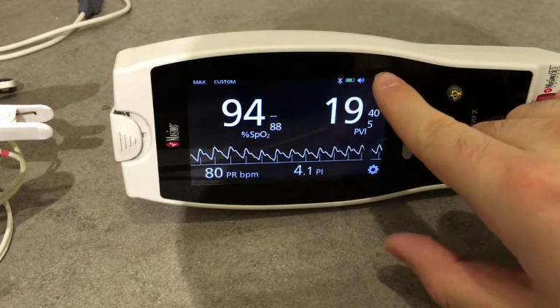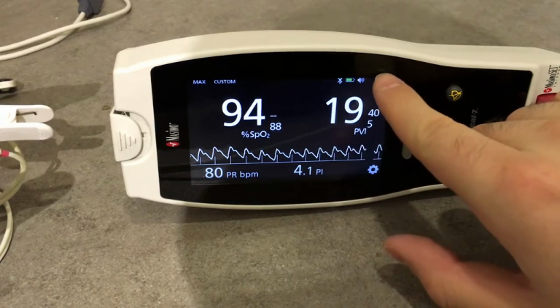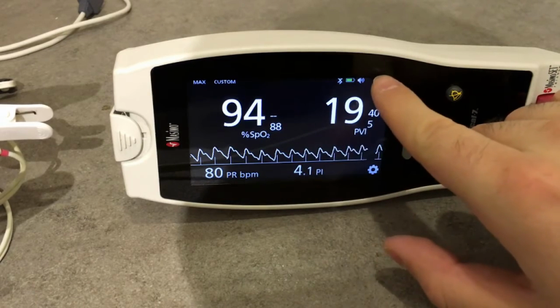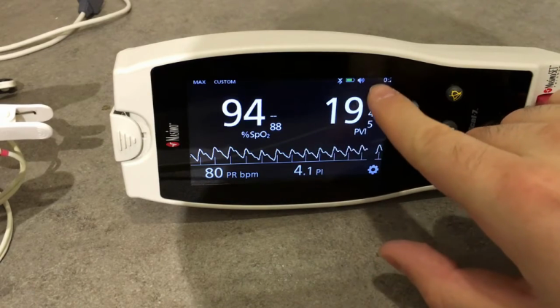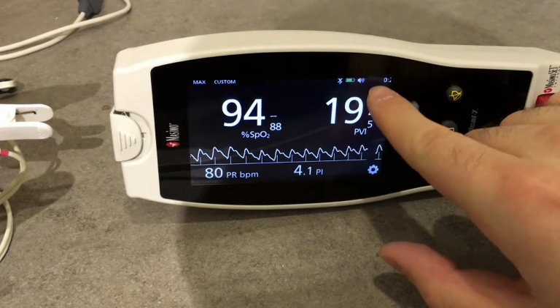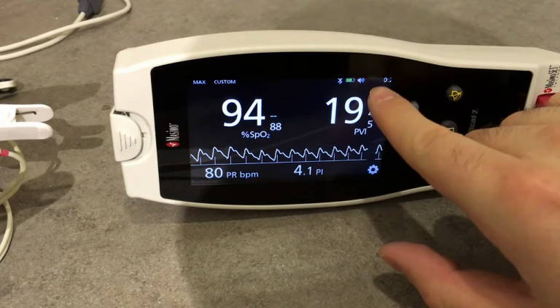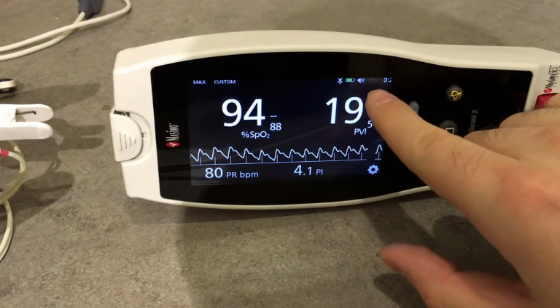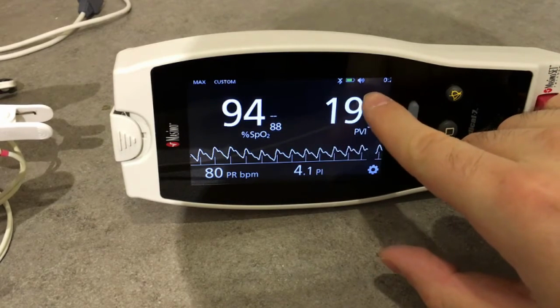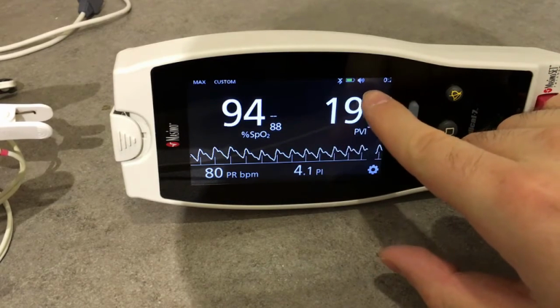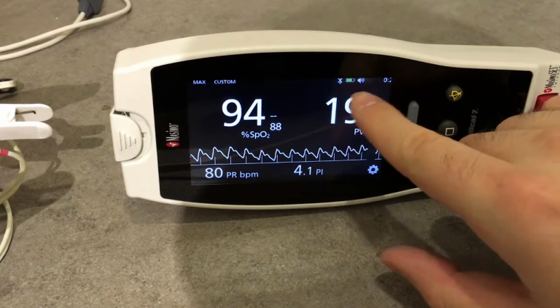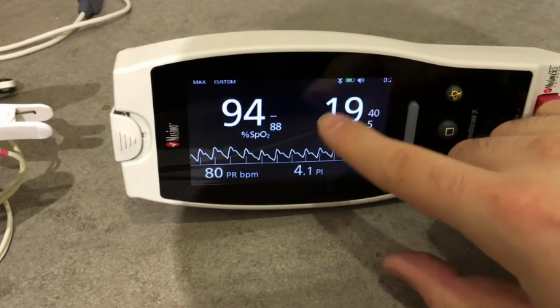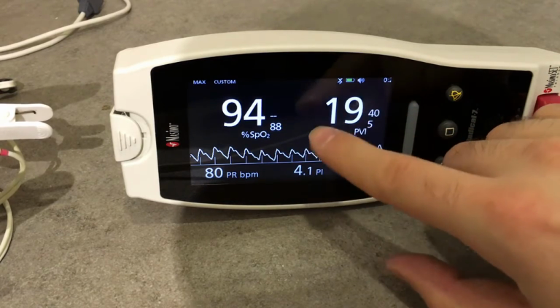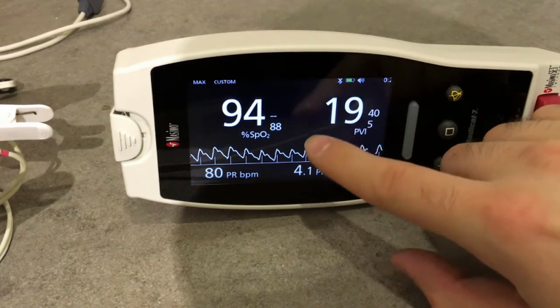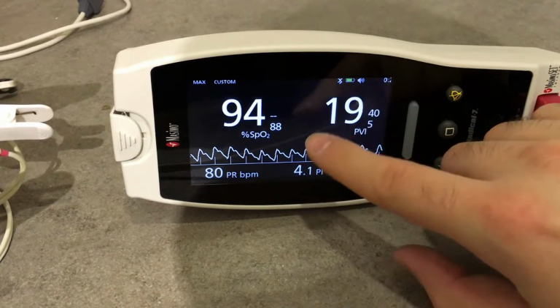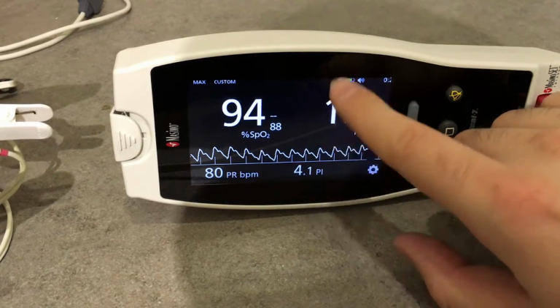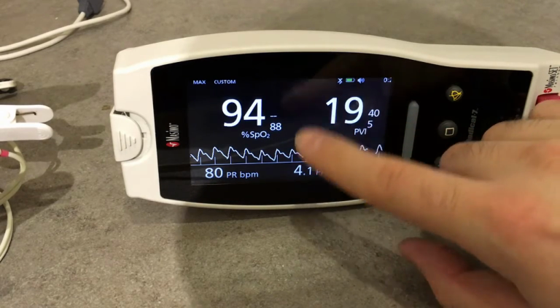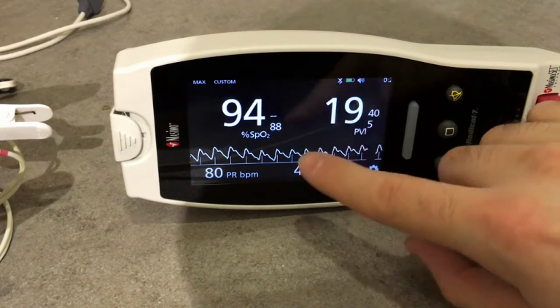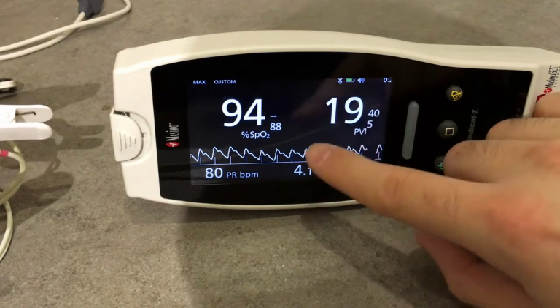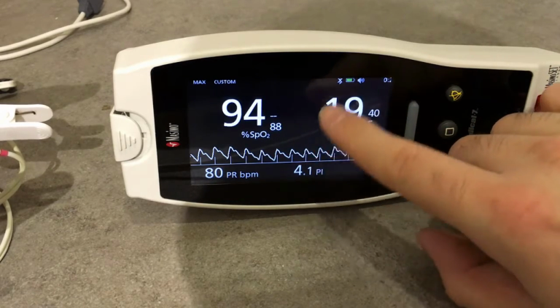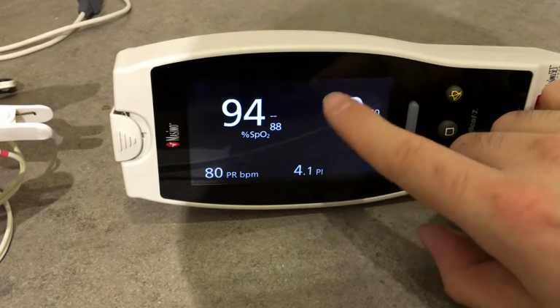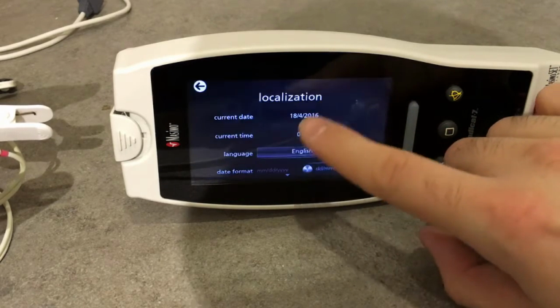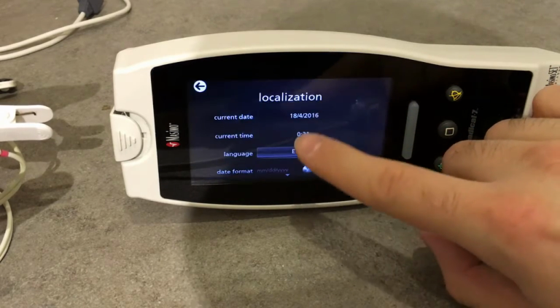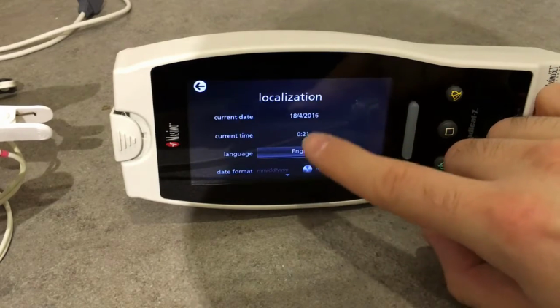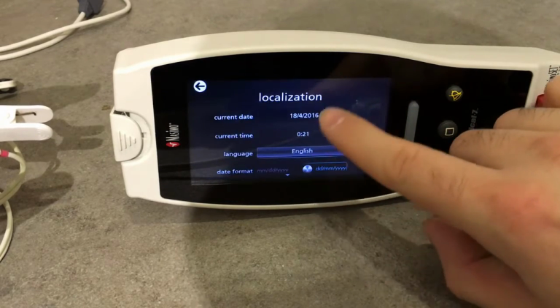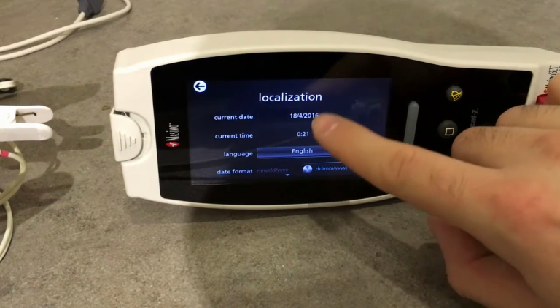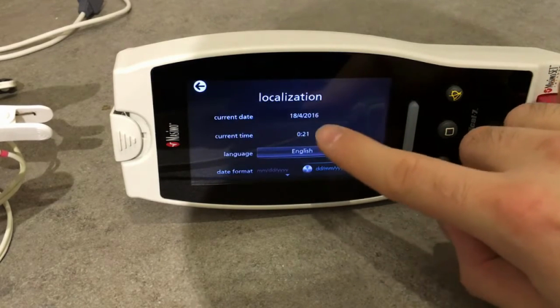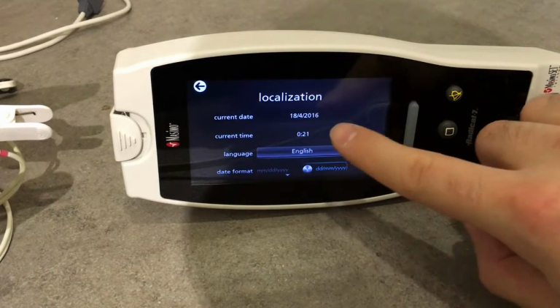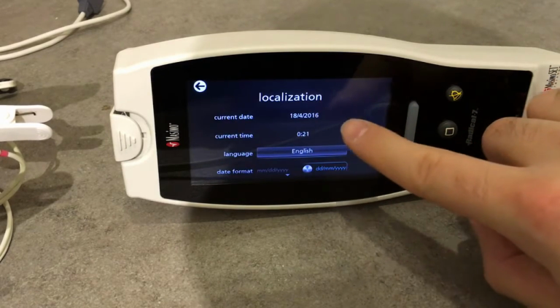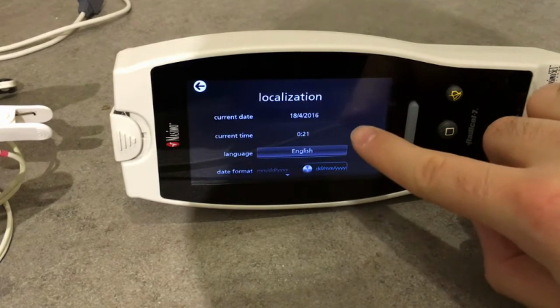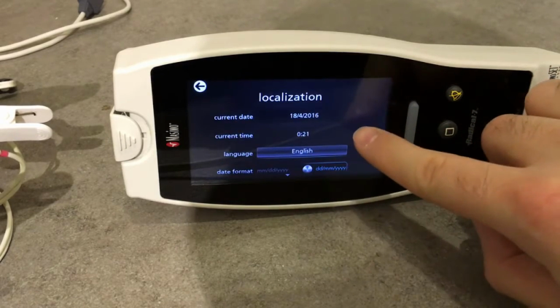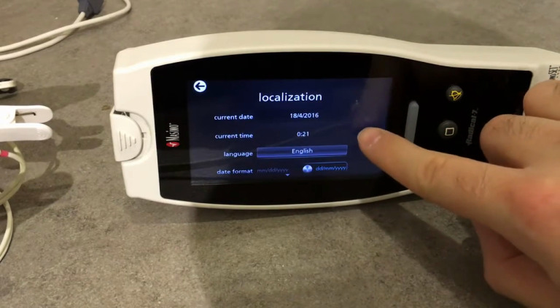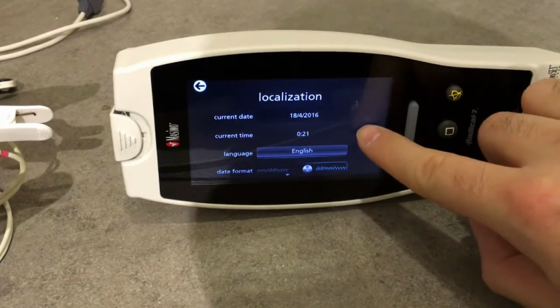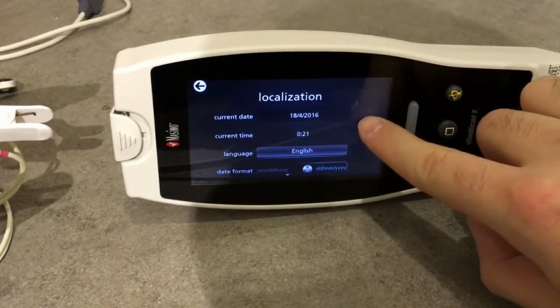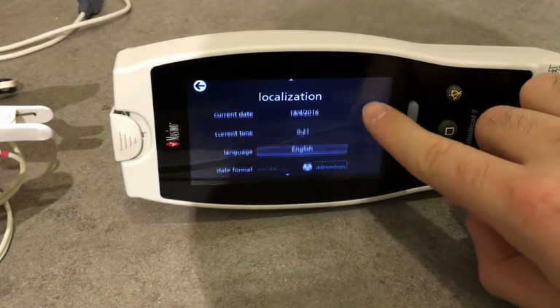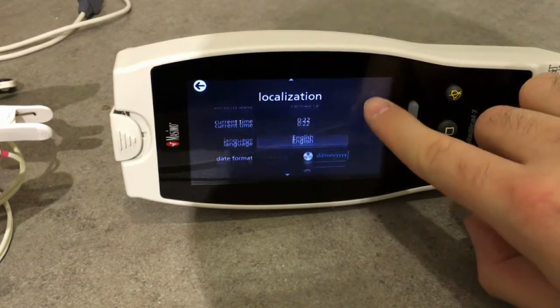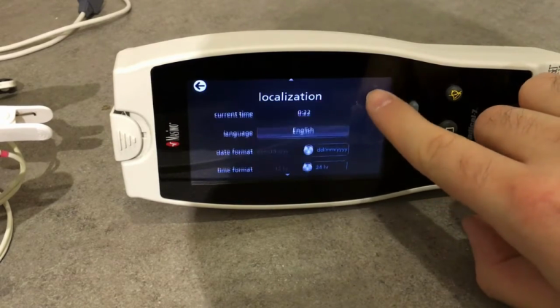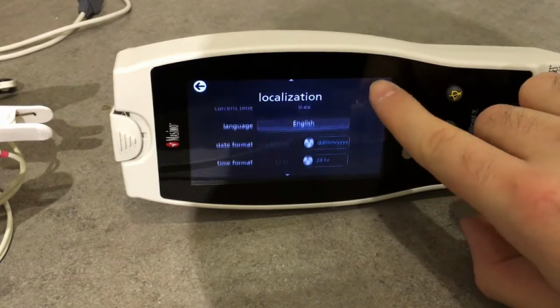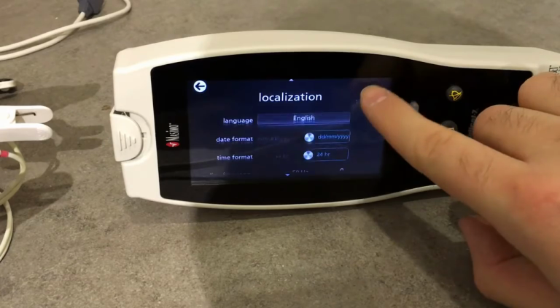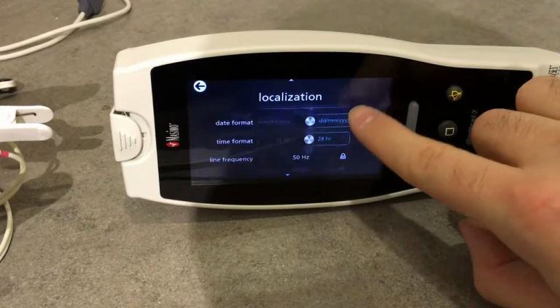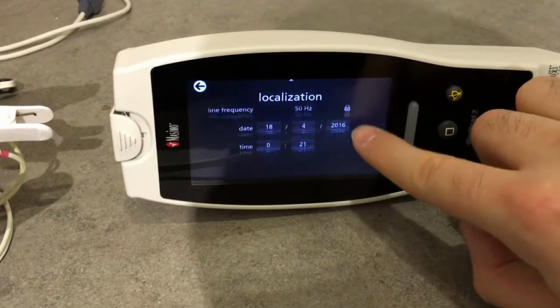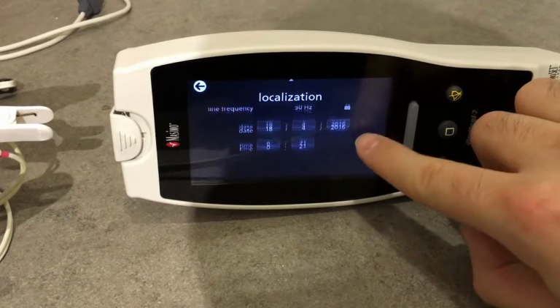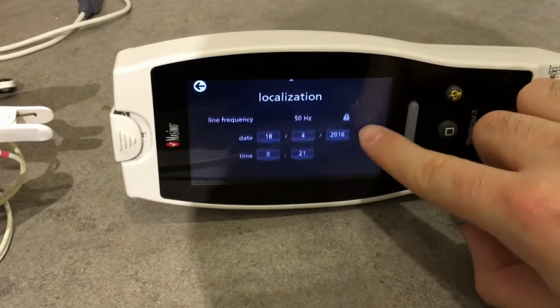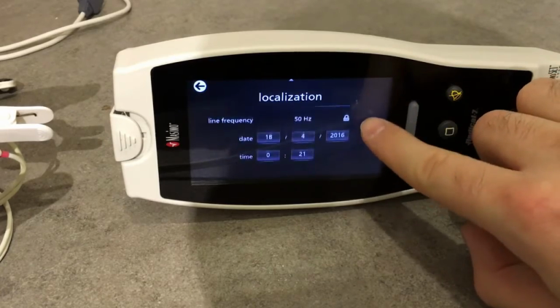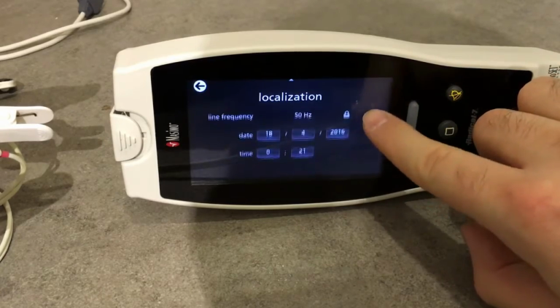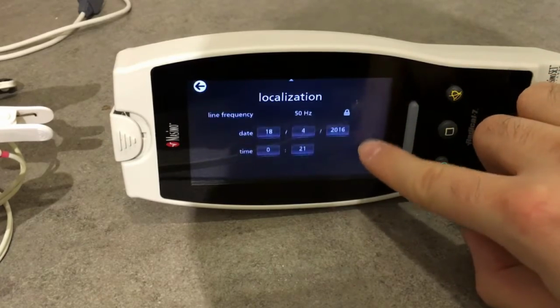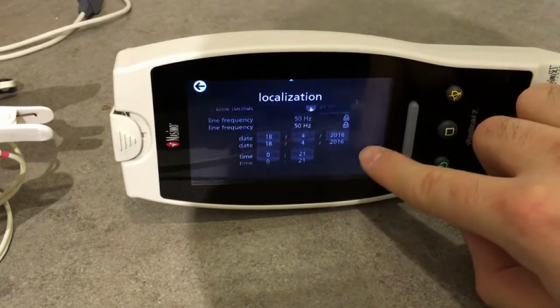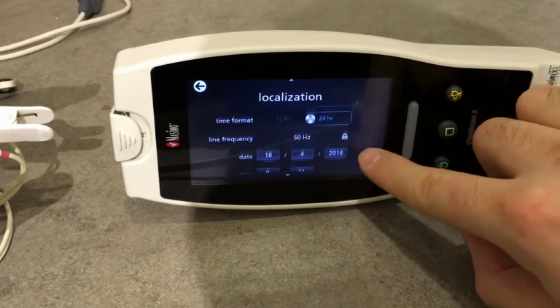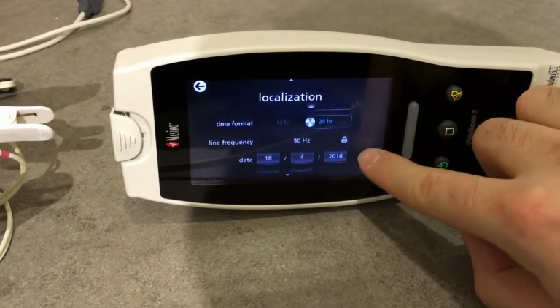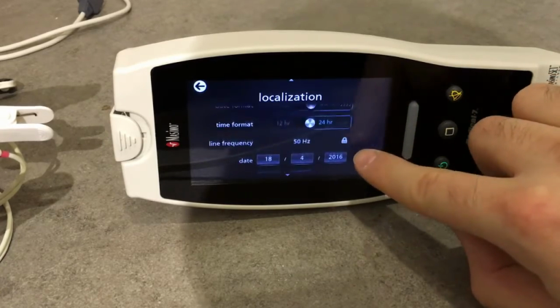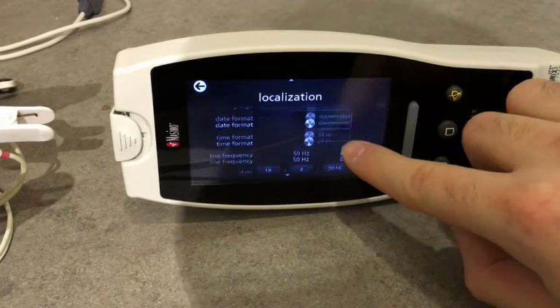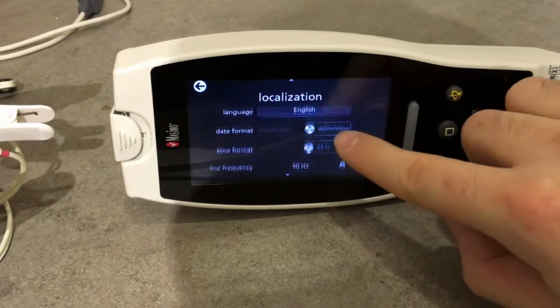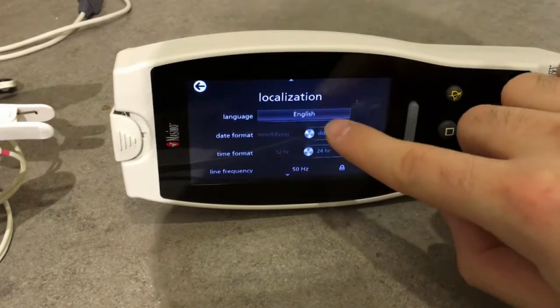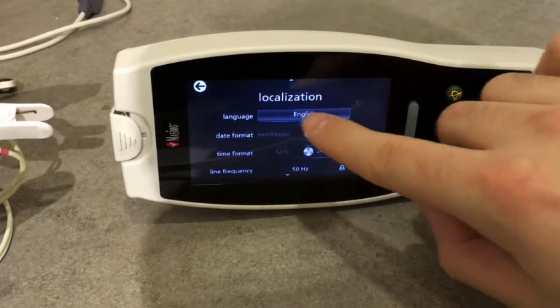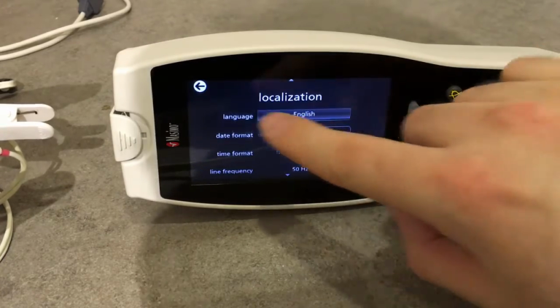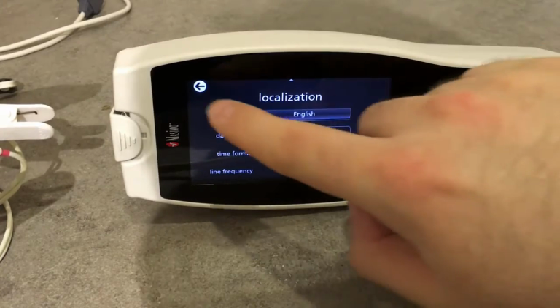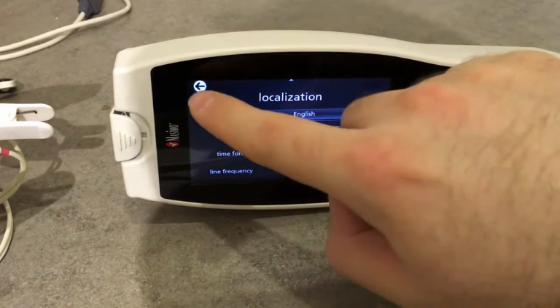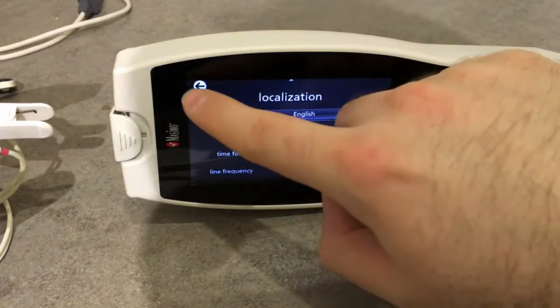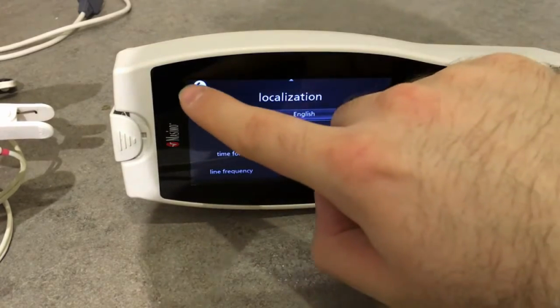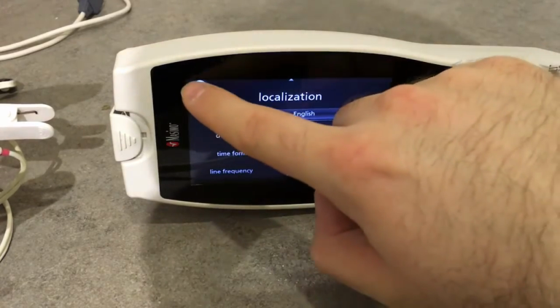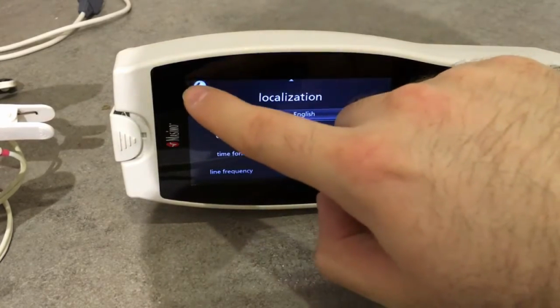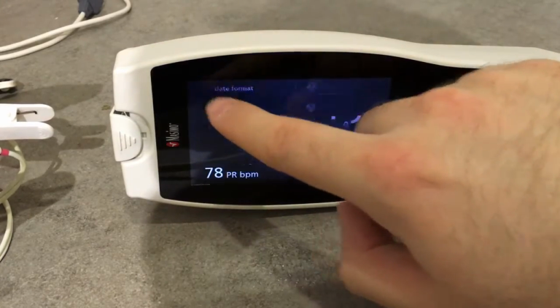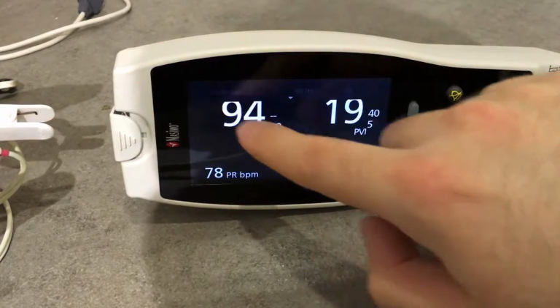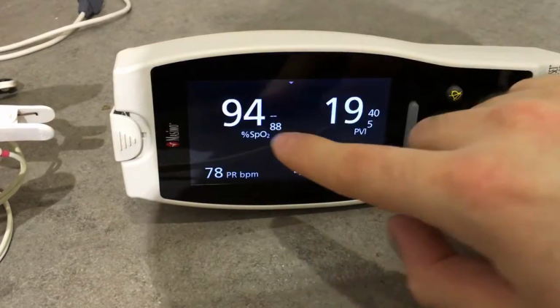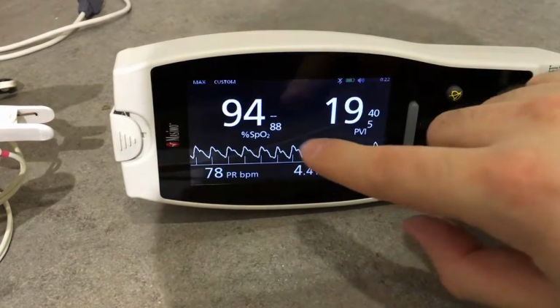Here we can set the date, time, language, and date and time formats.